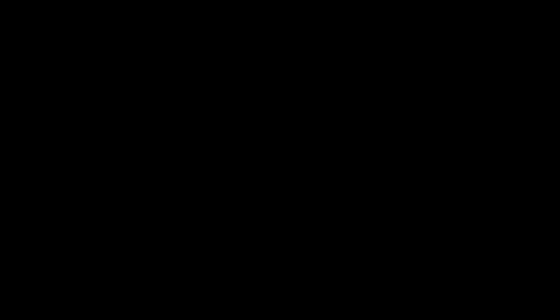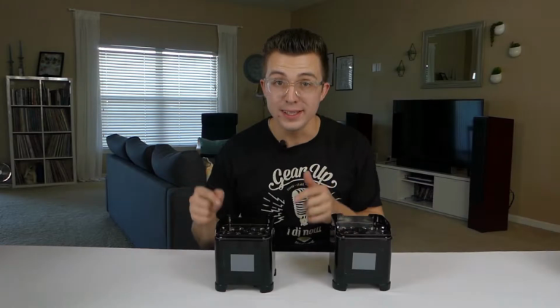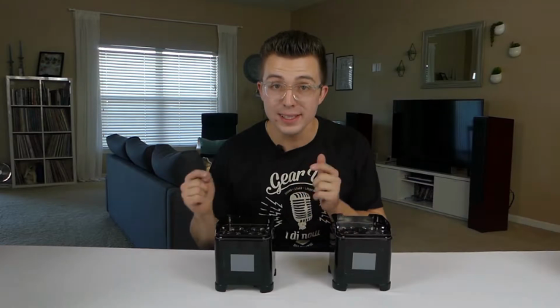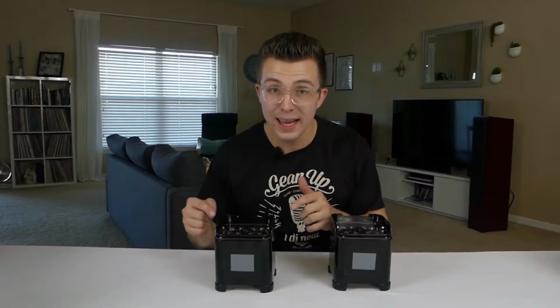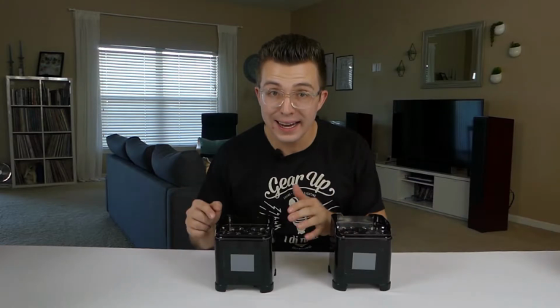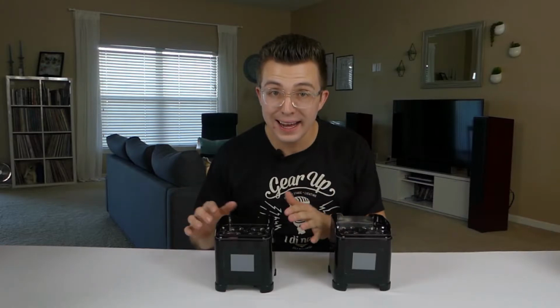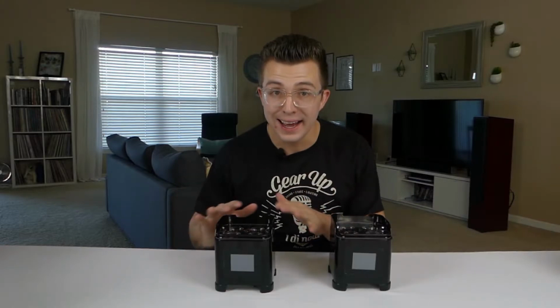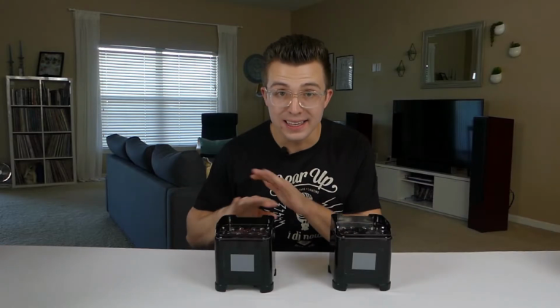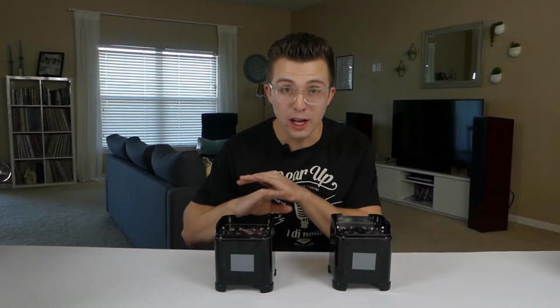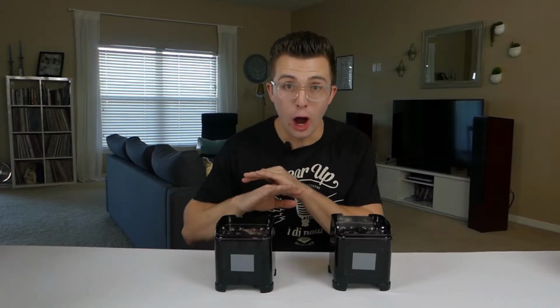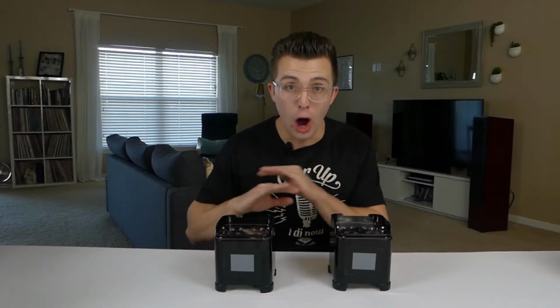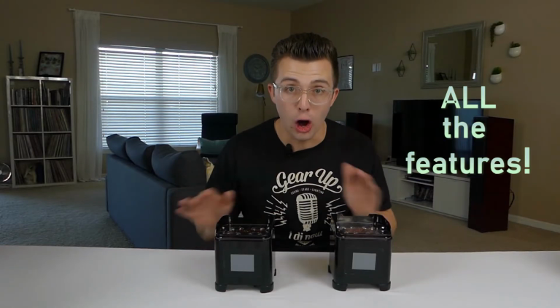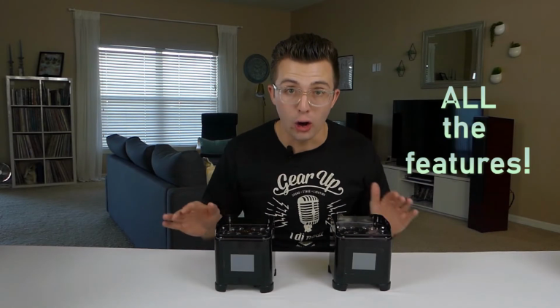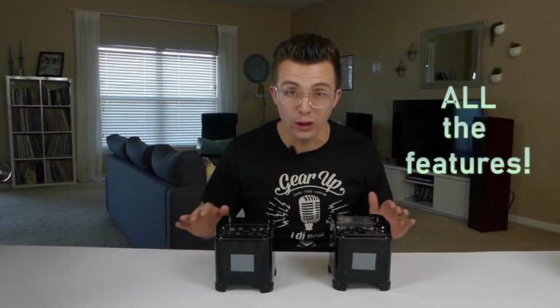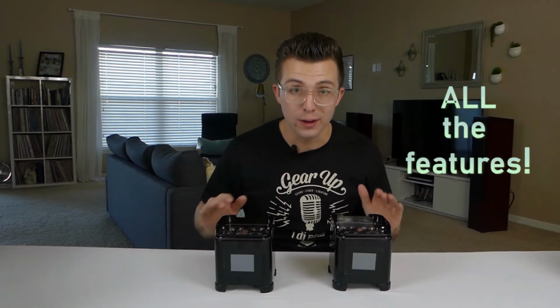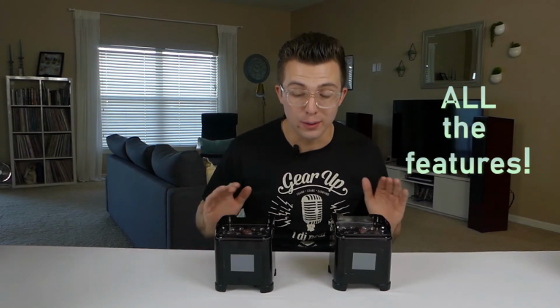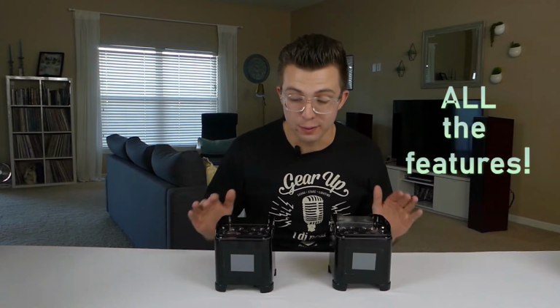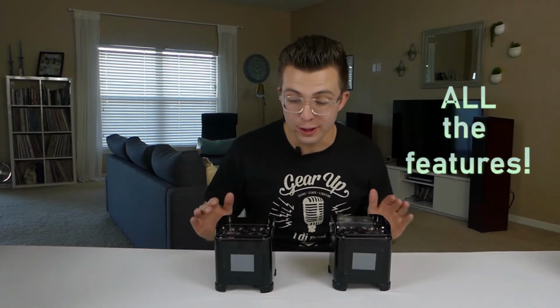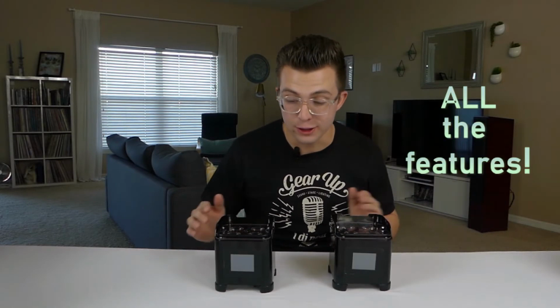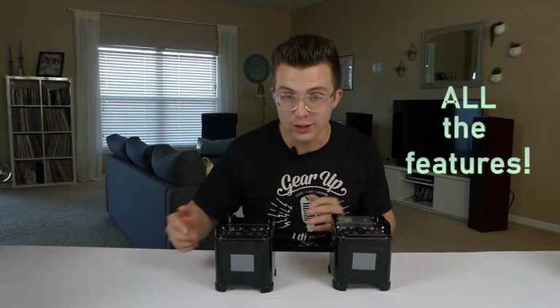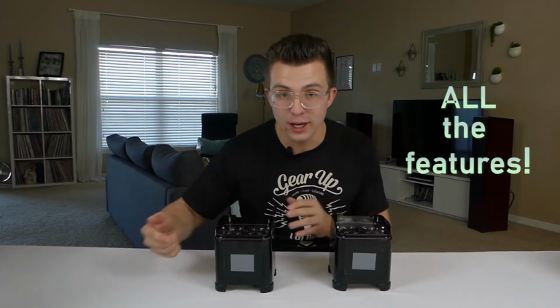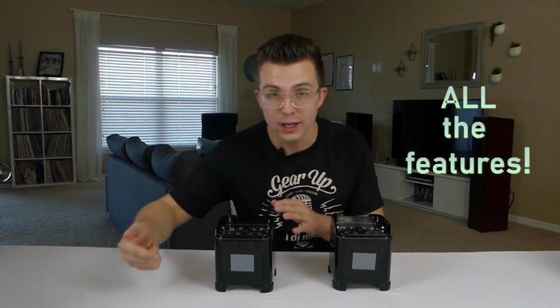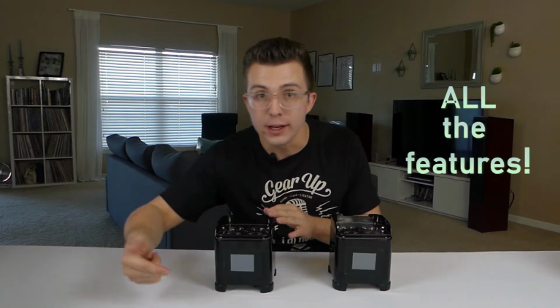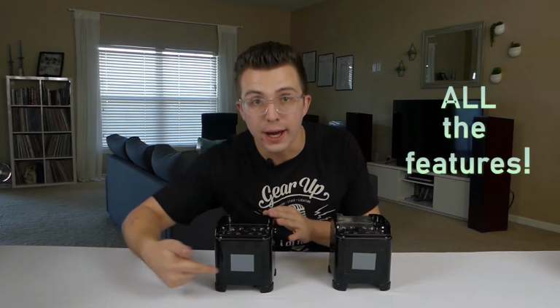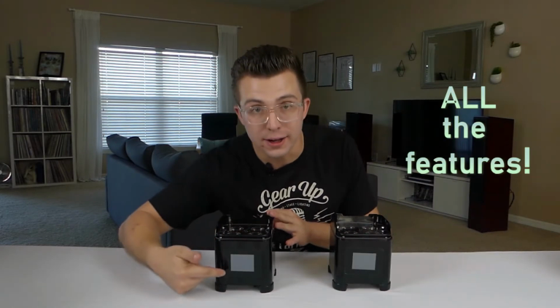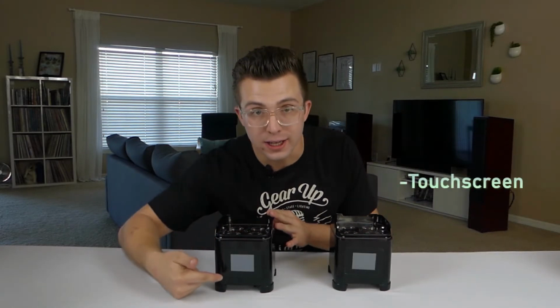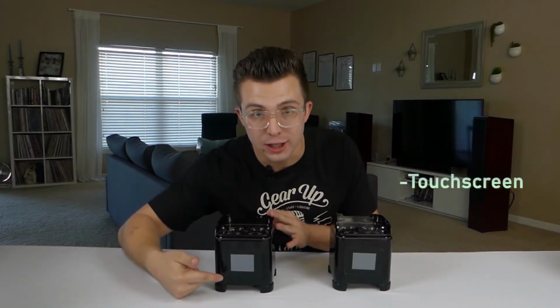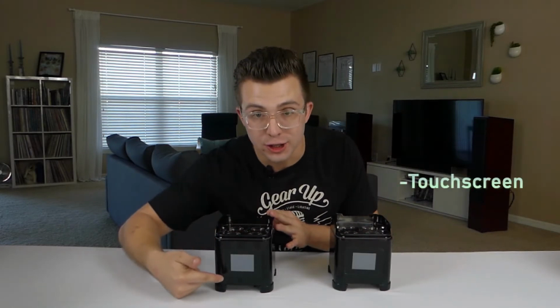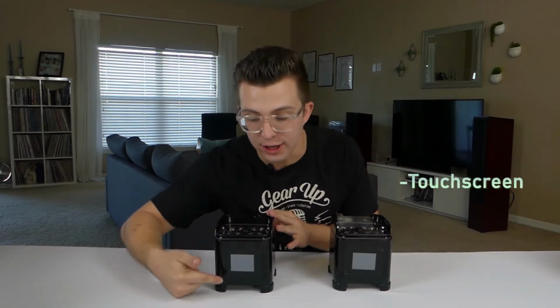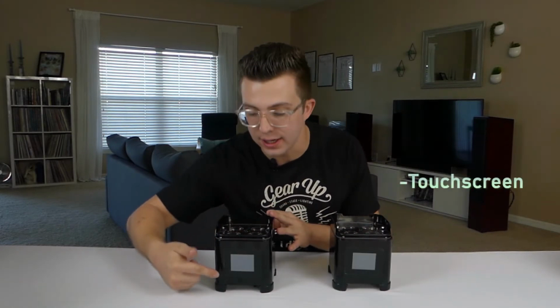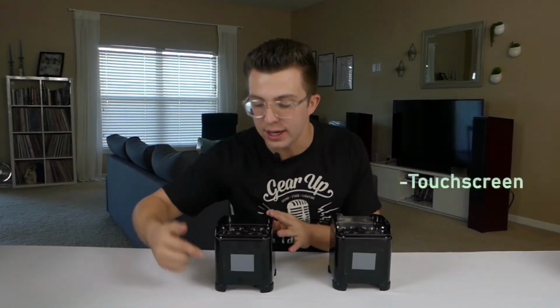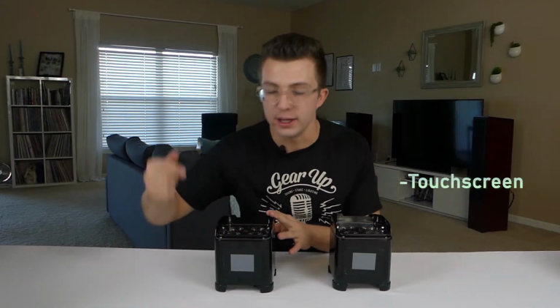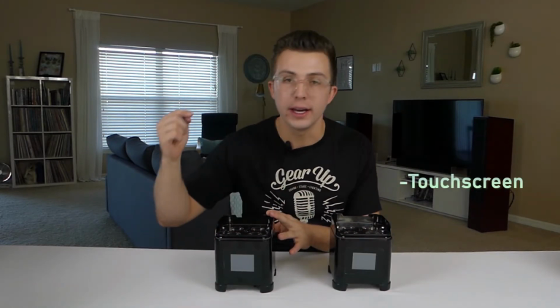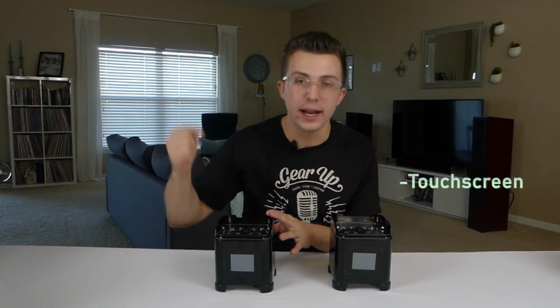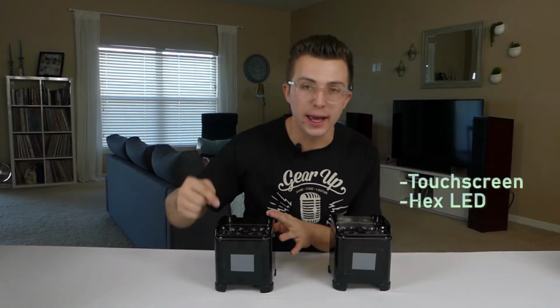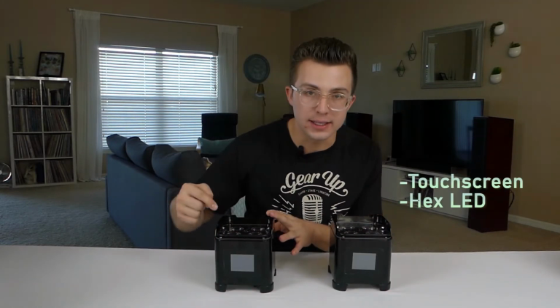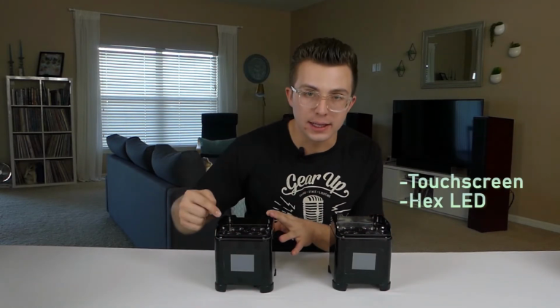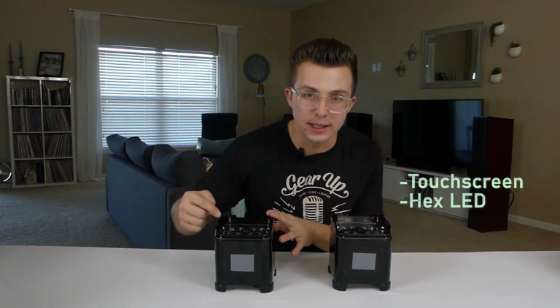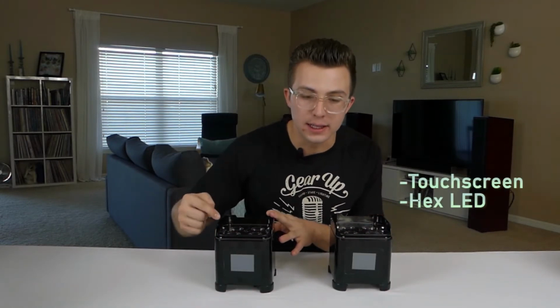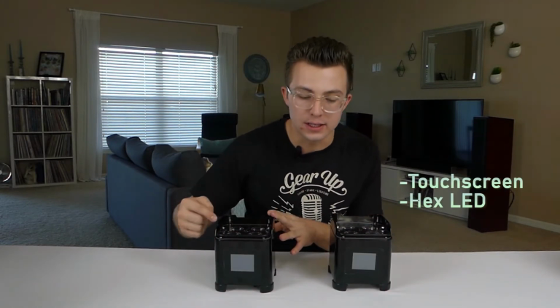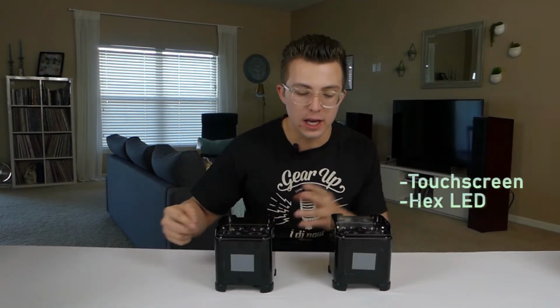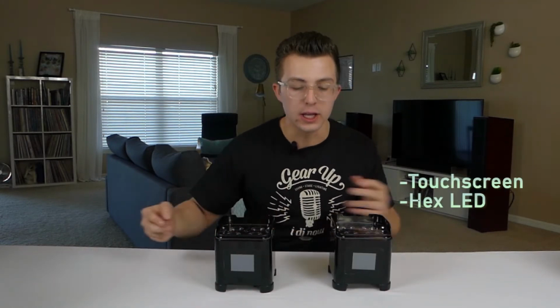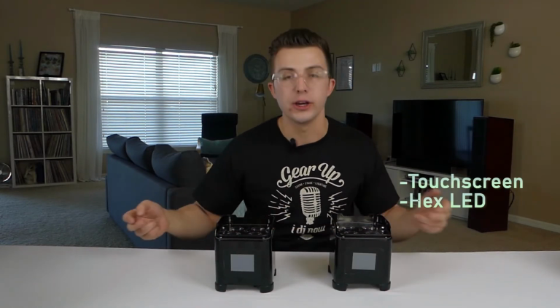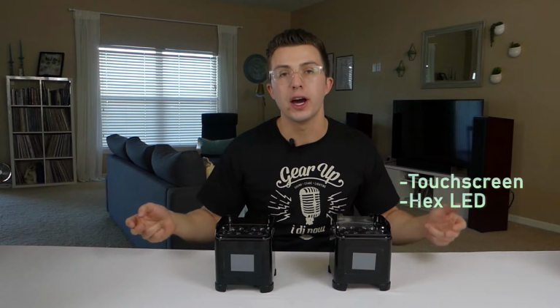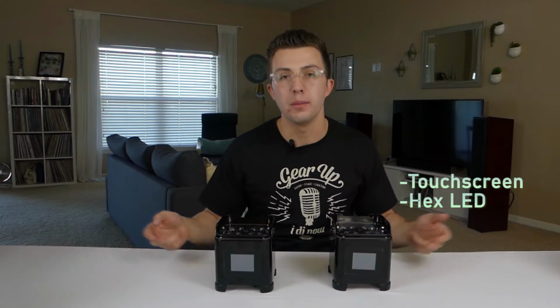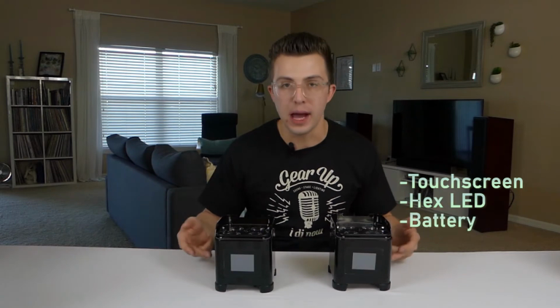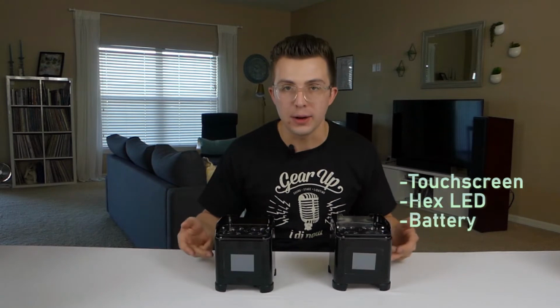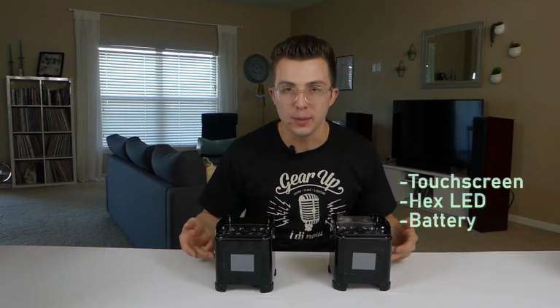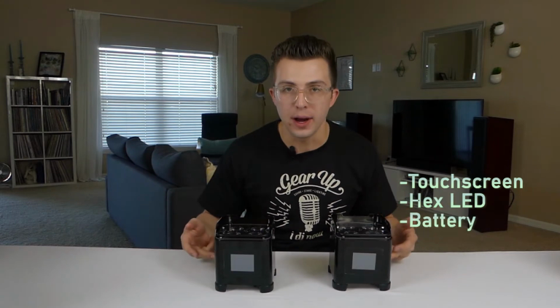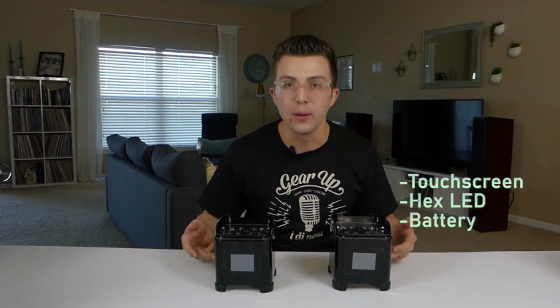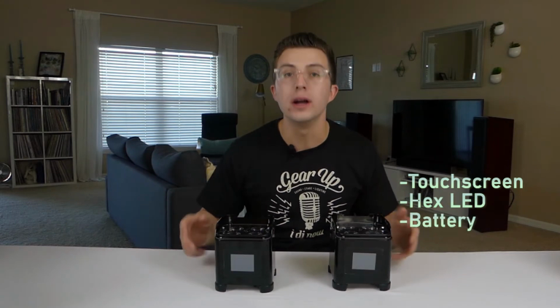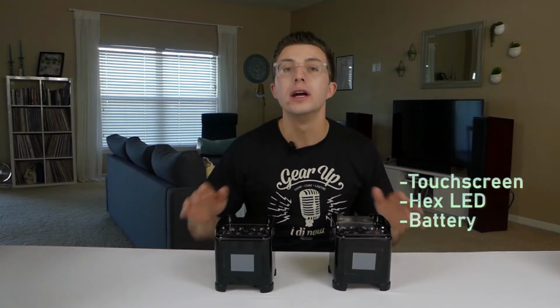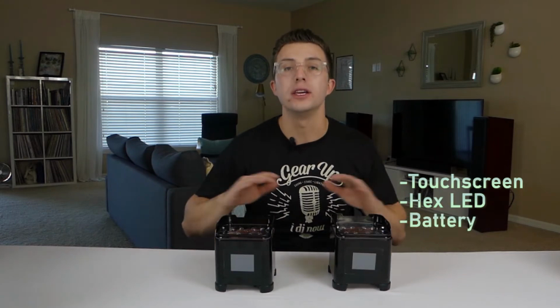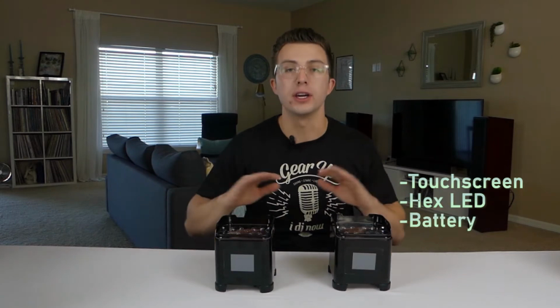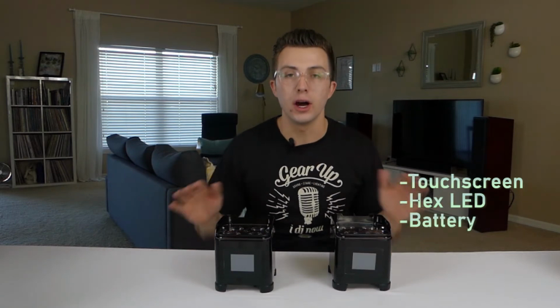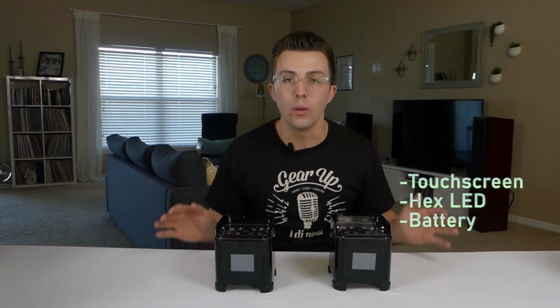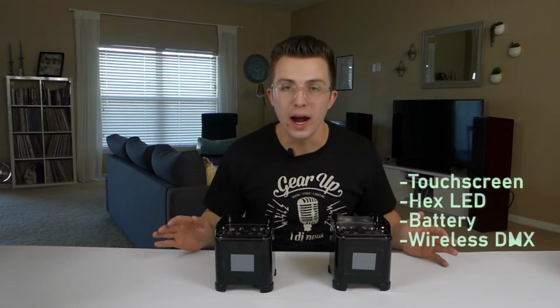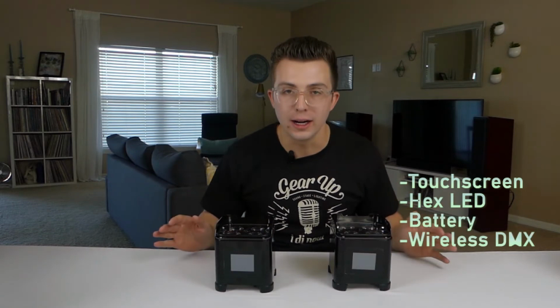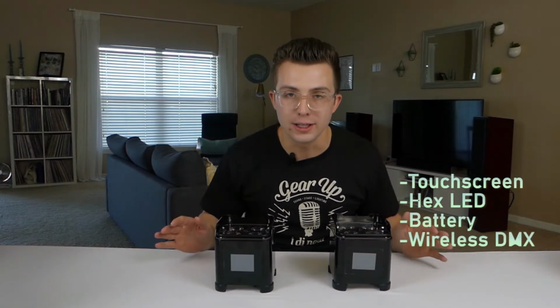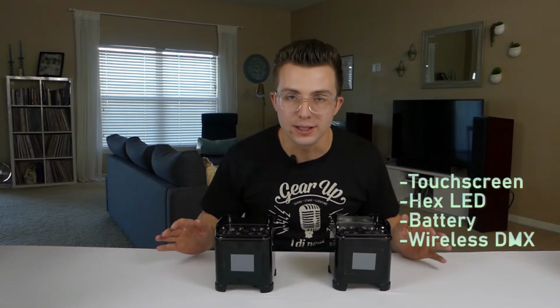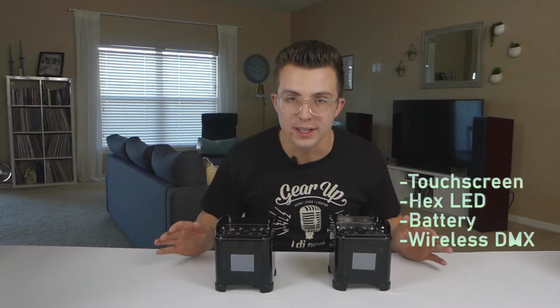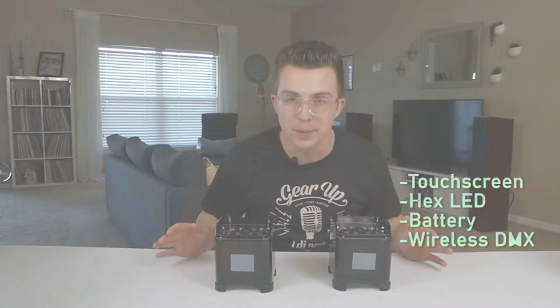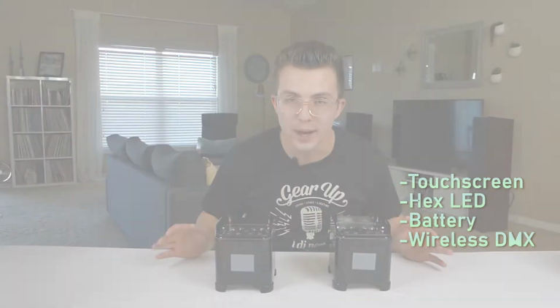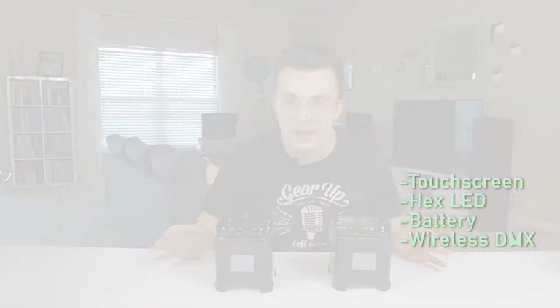This light has all the features. You got a touchscreen, you got hex LEDs, you got battery power, you got wireless DMX.